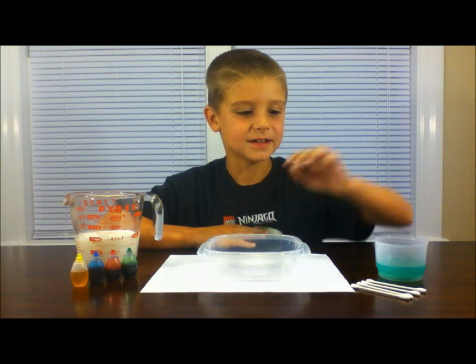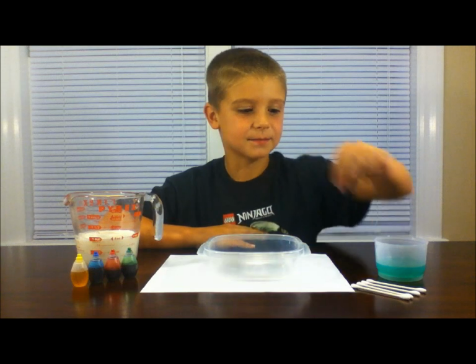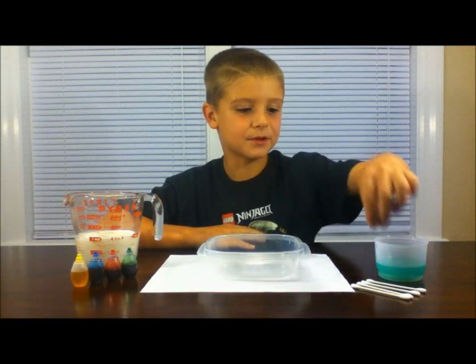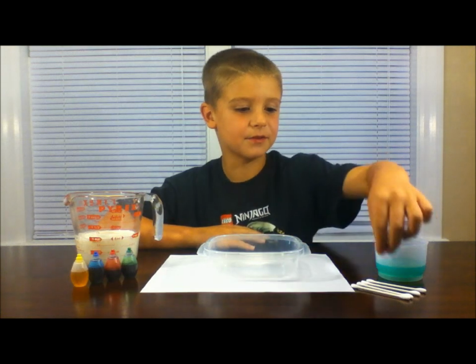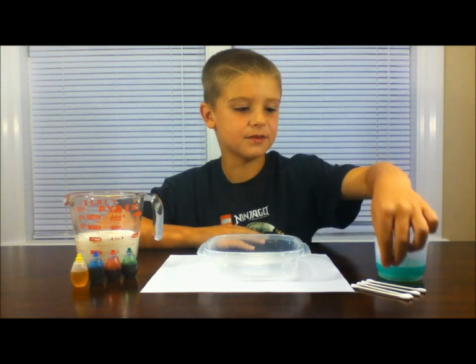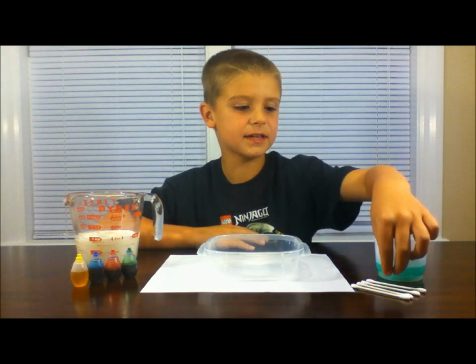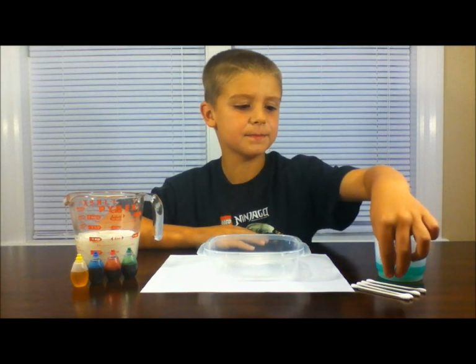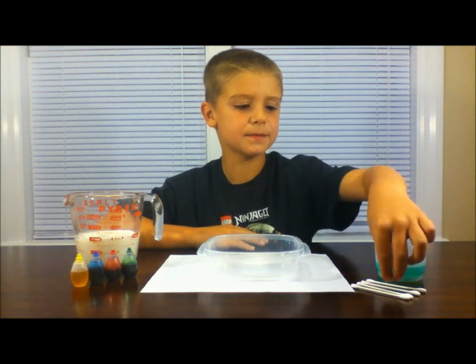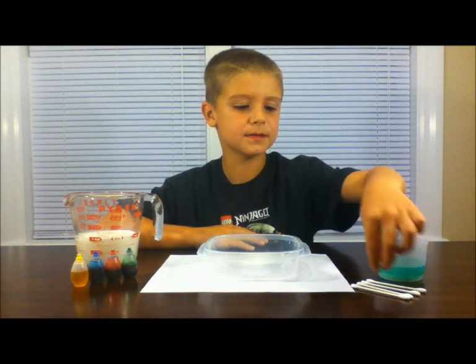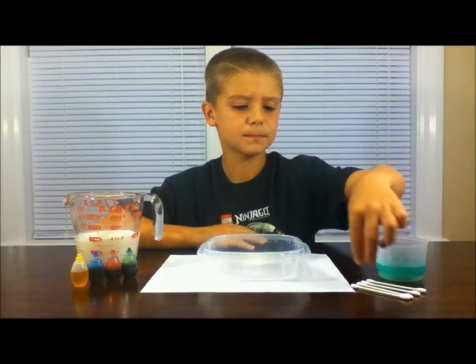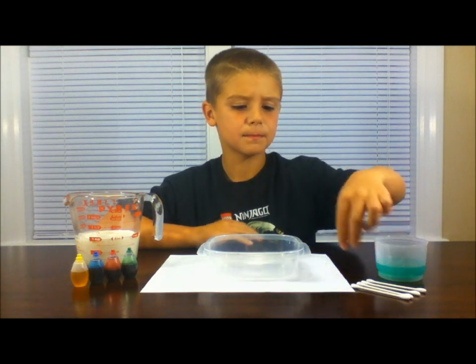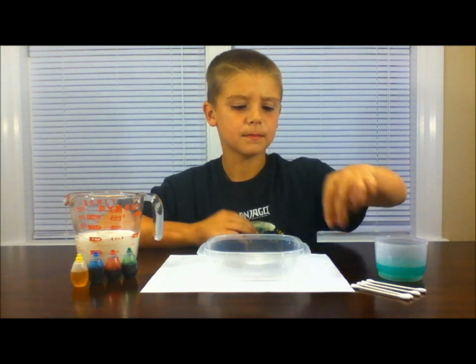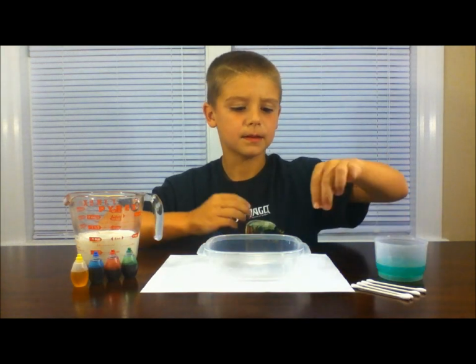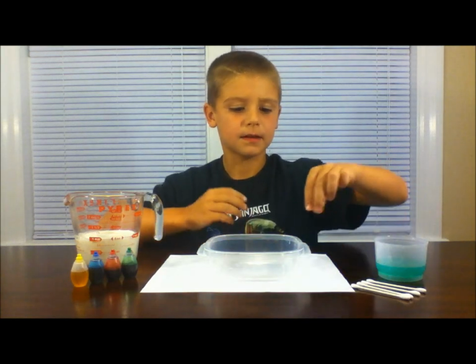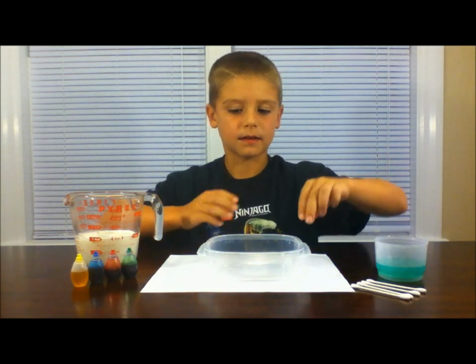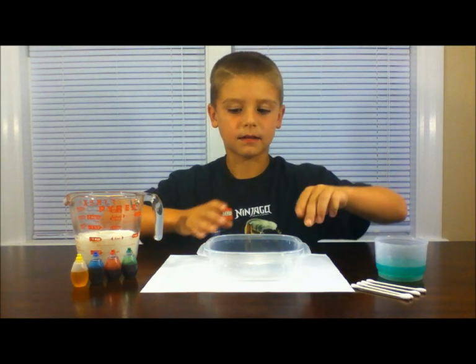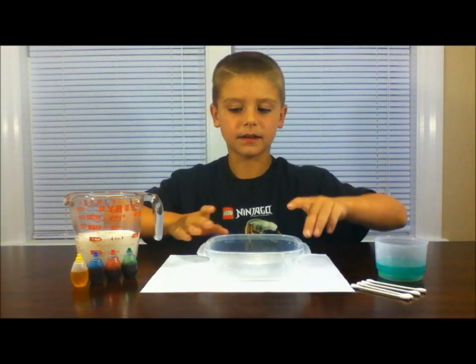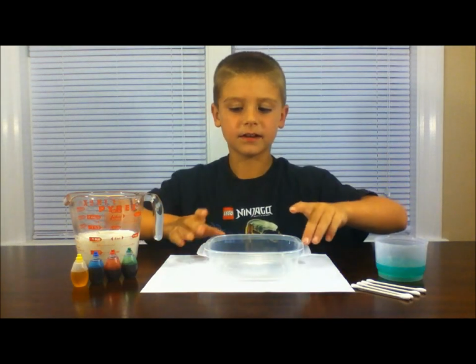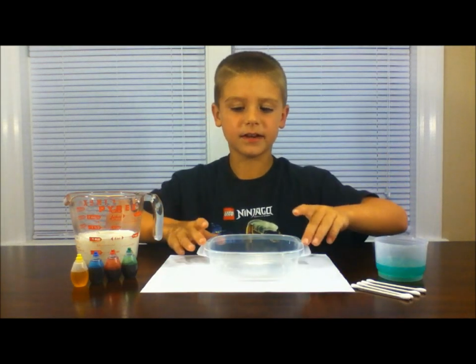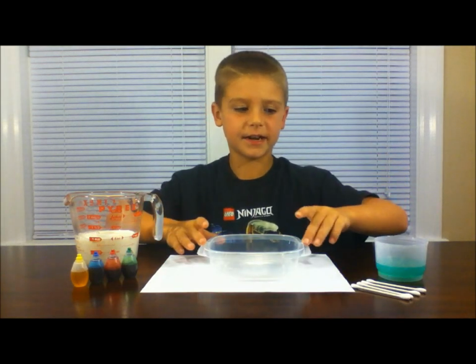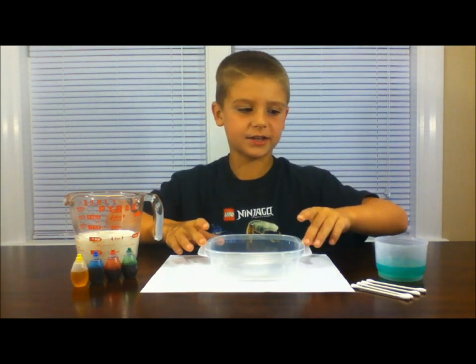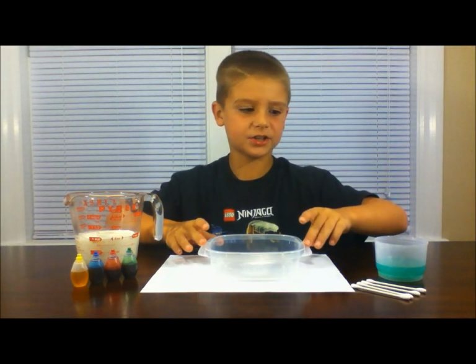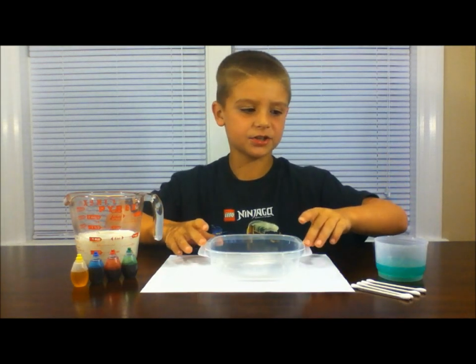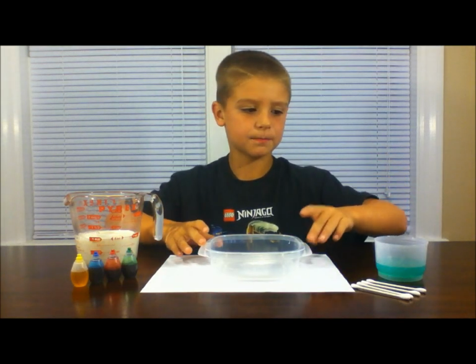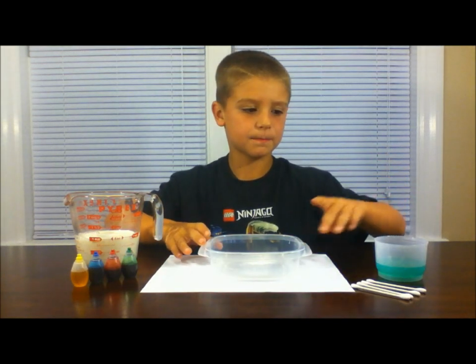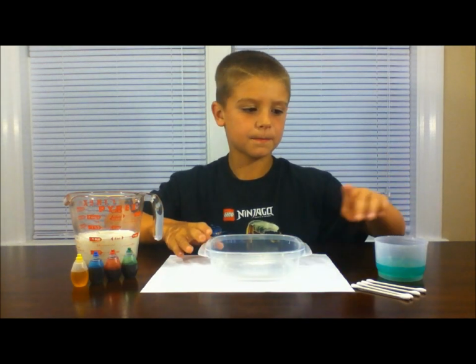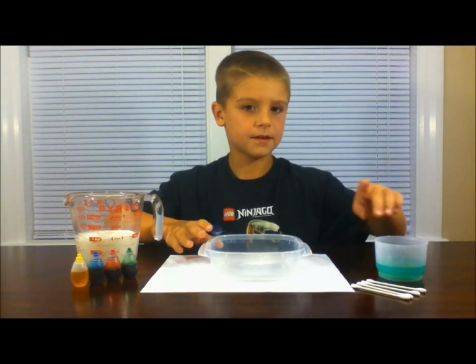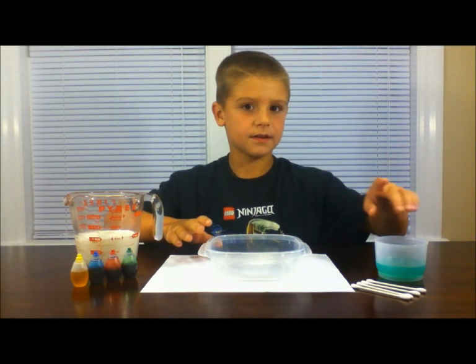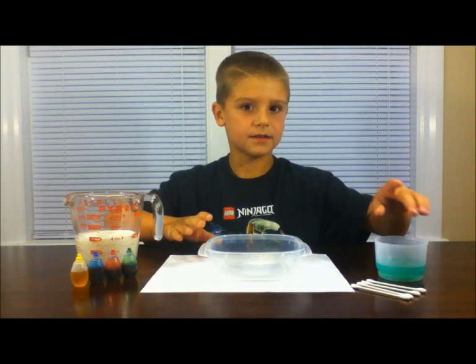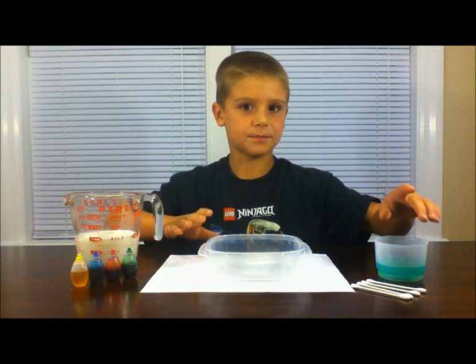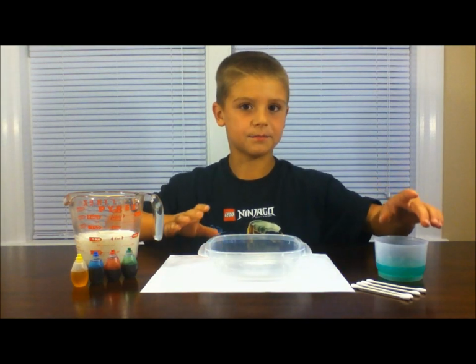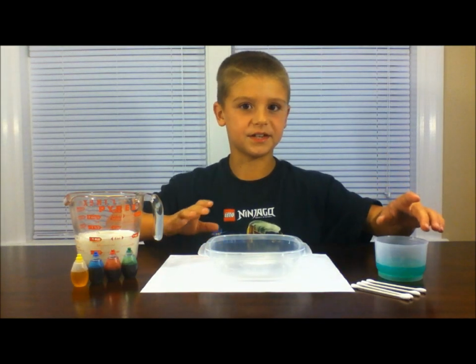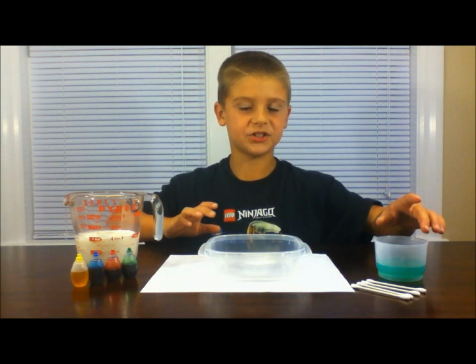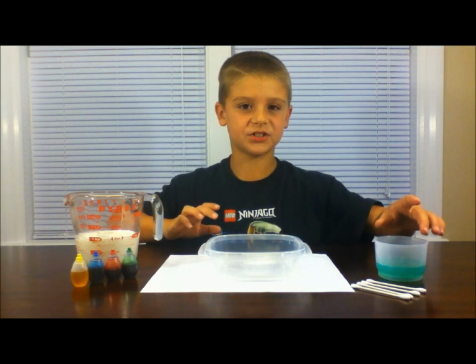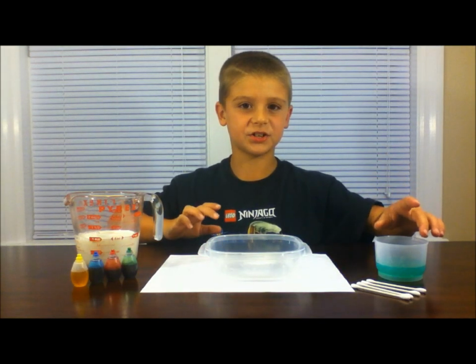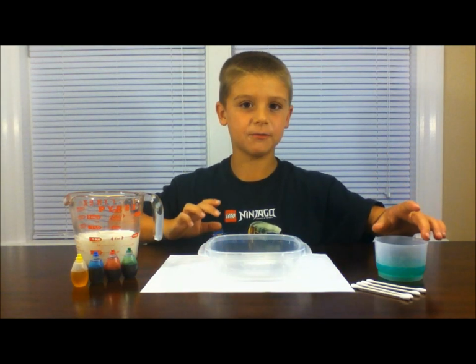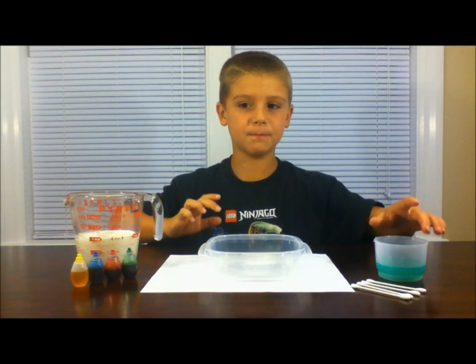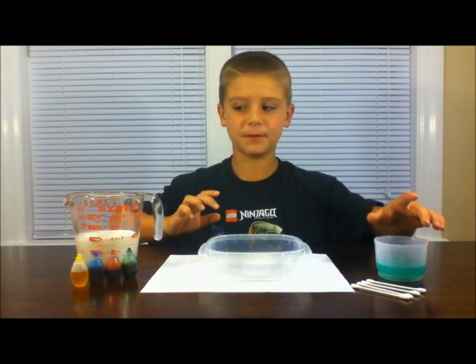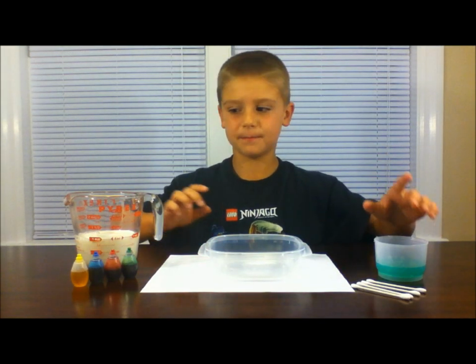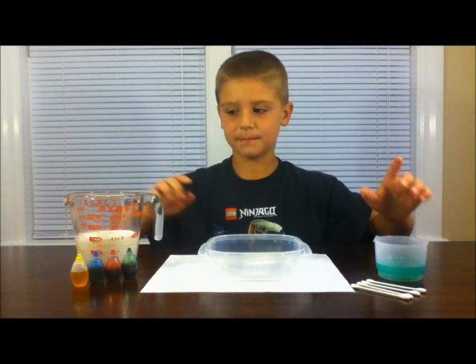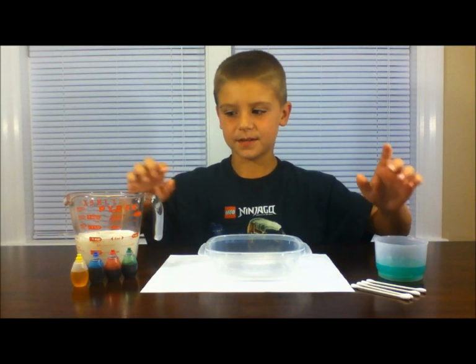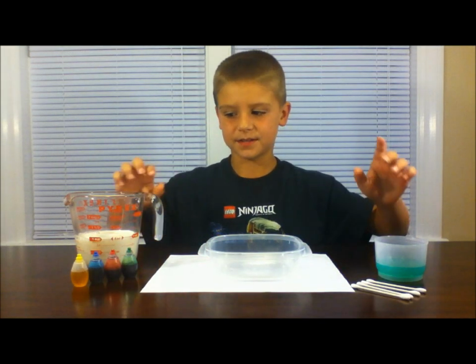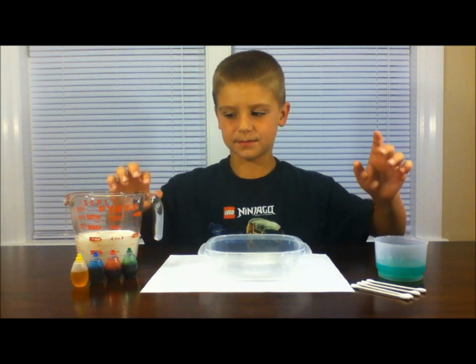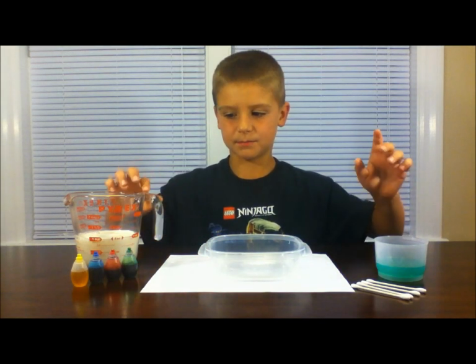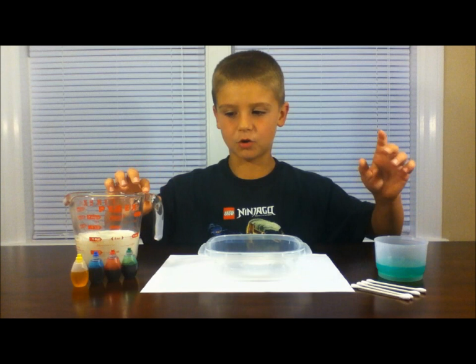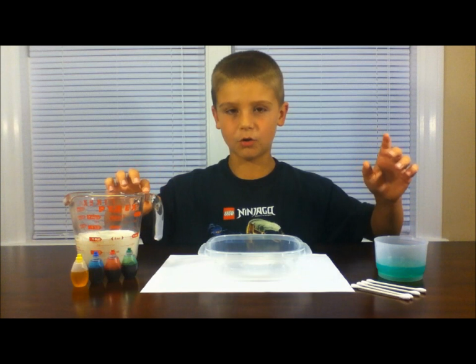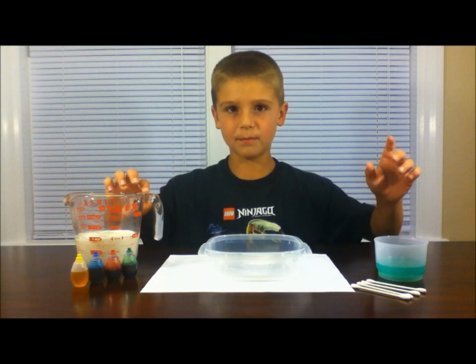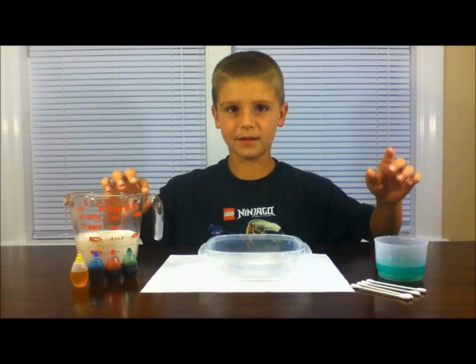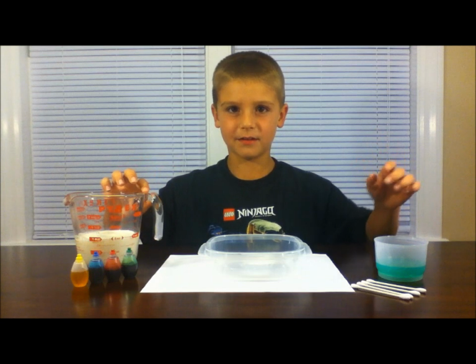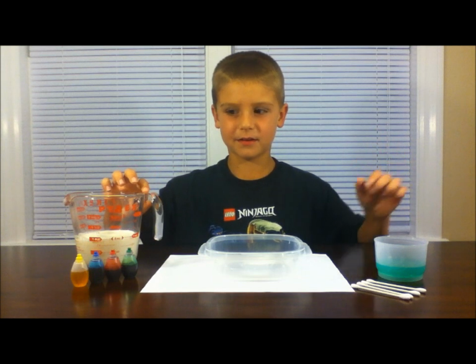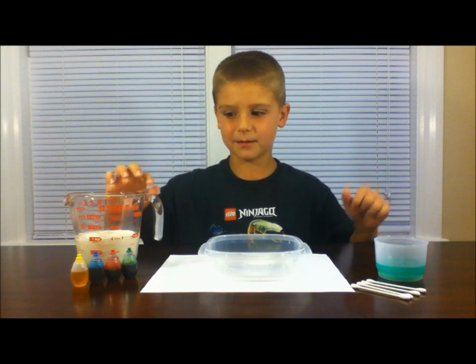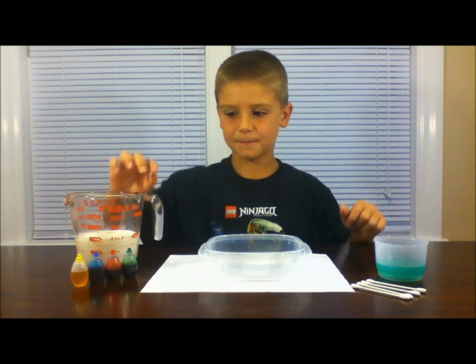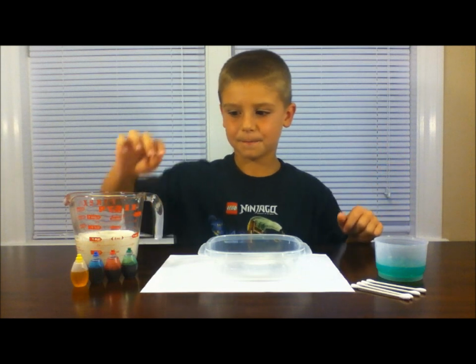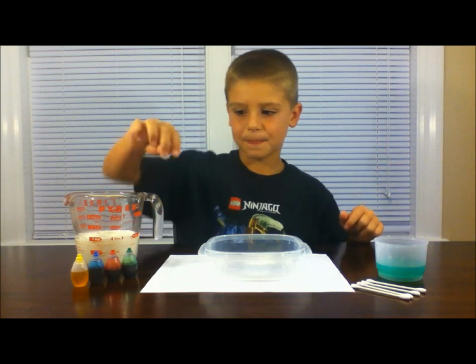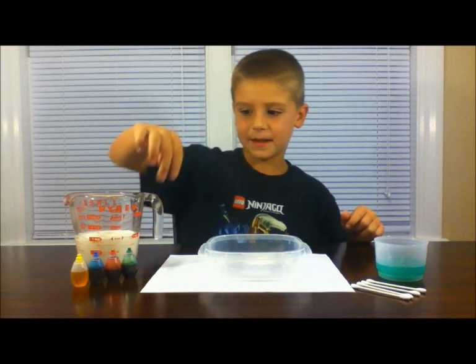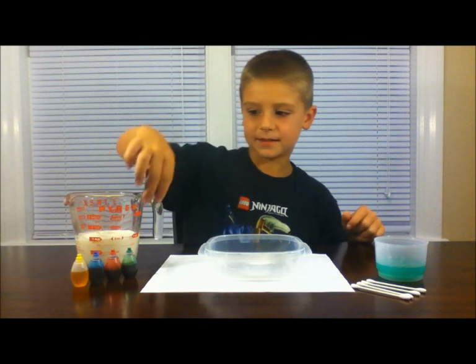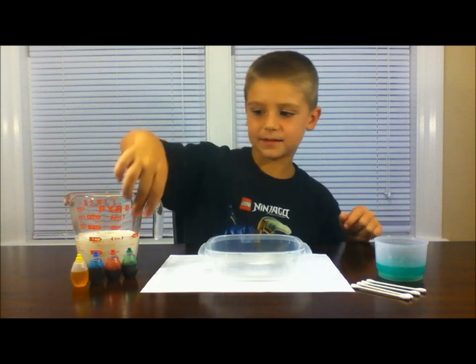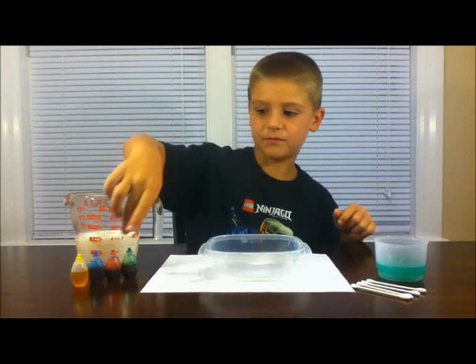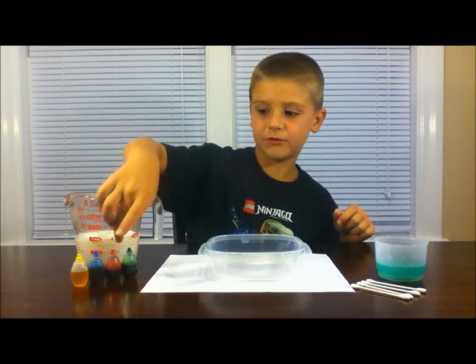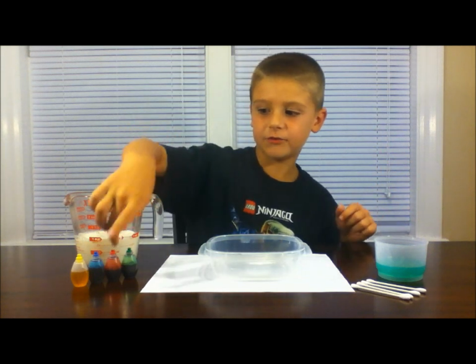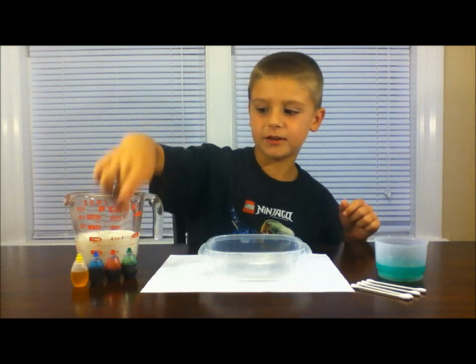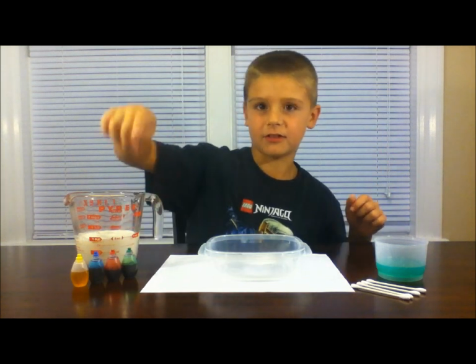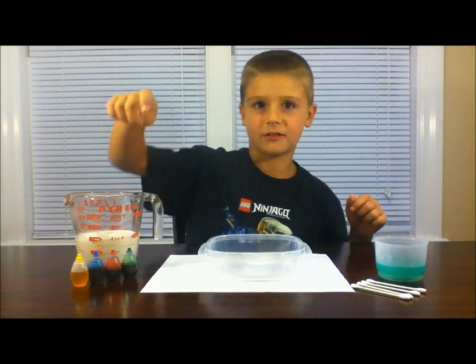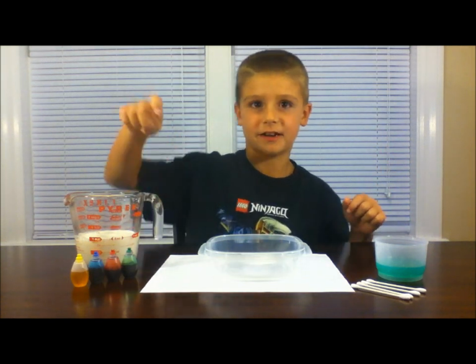Some Q-tips, a clear dish, some dish soap, some whole milk, and some food coloring.